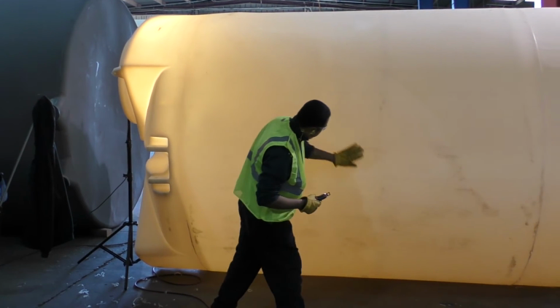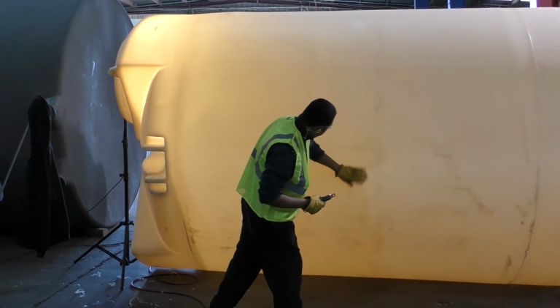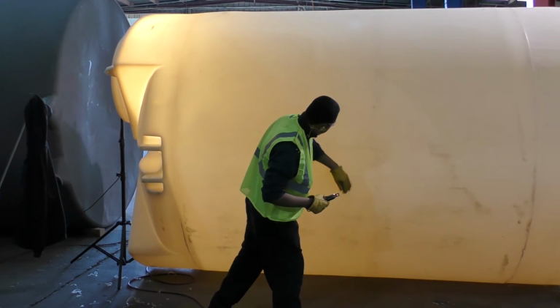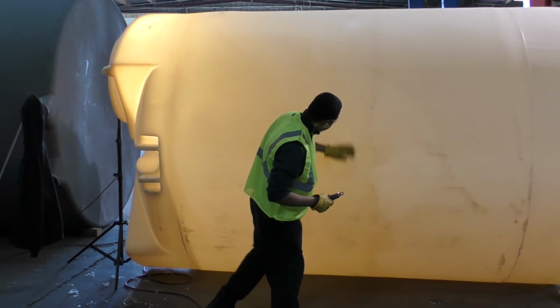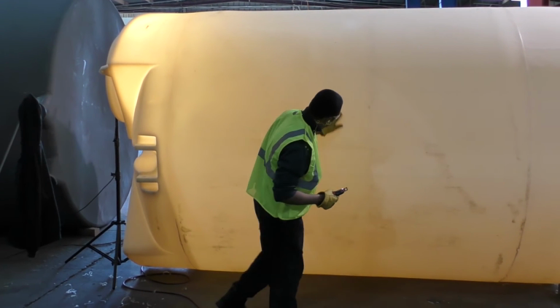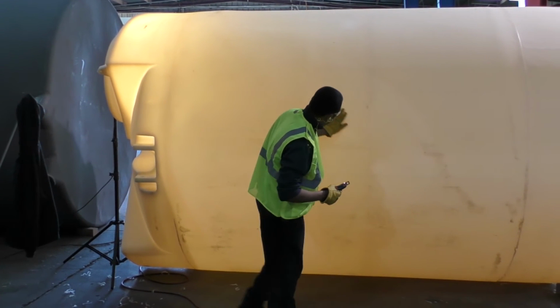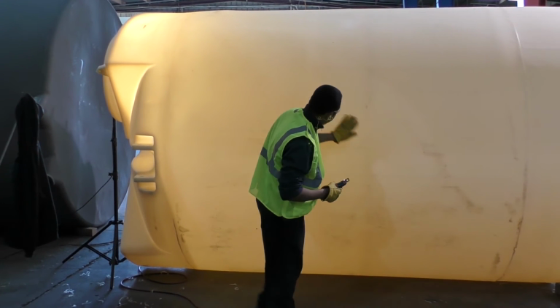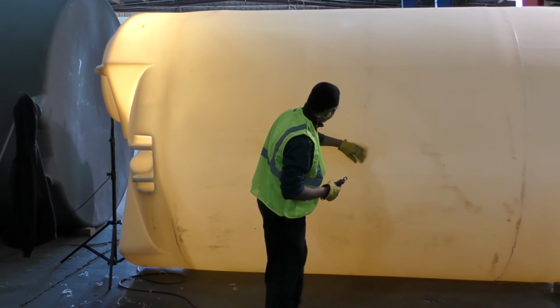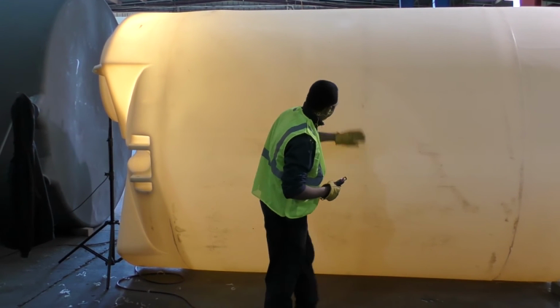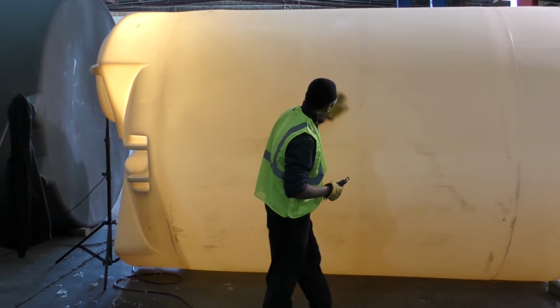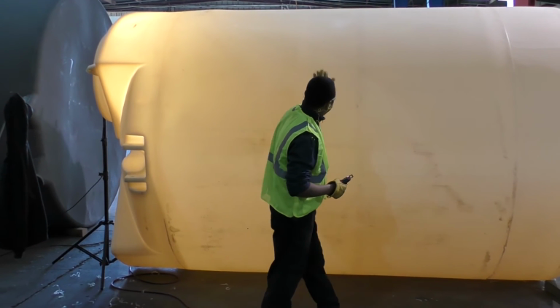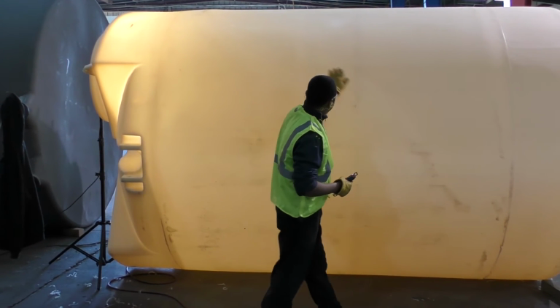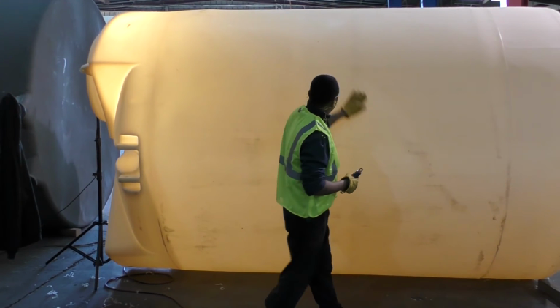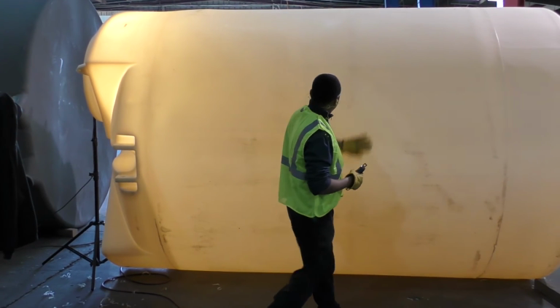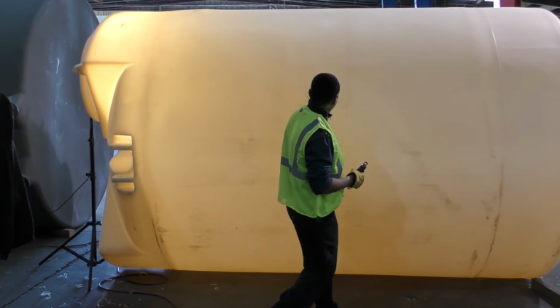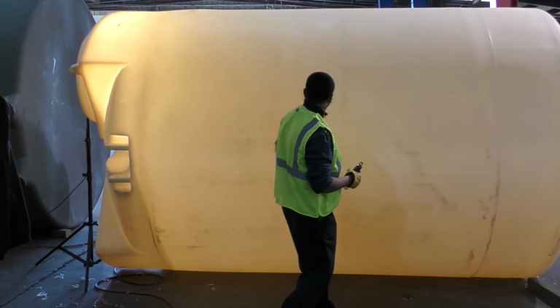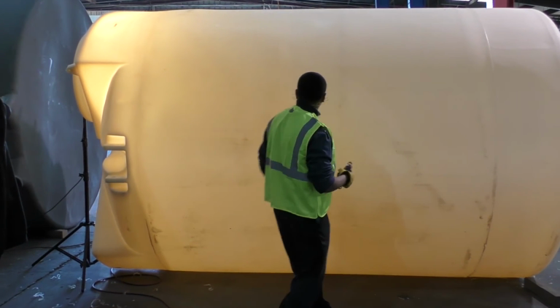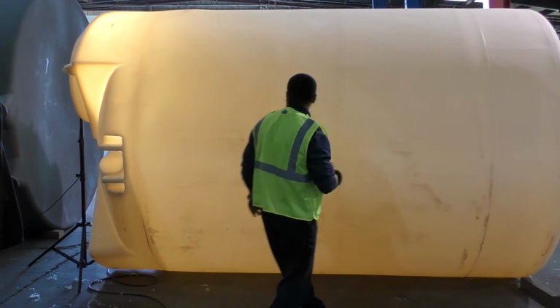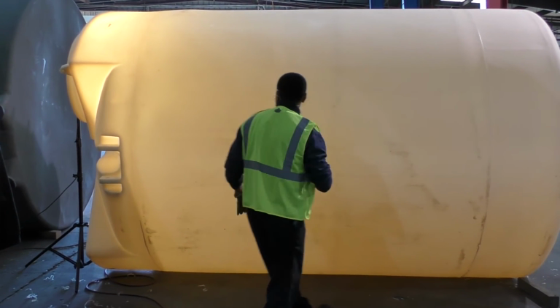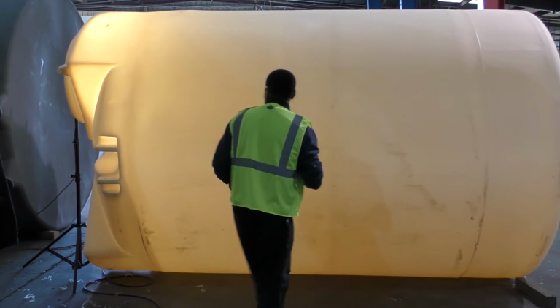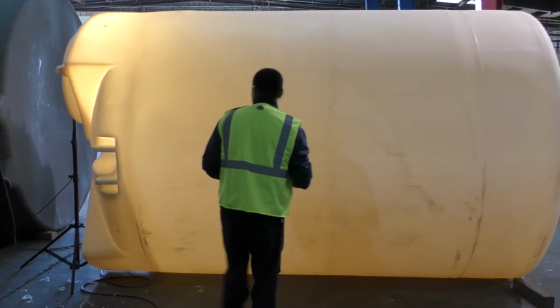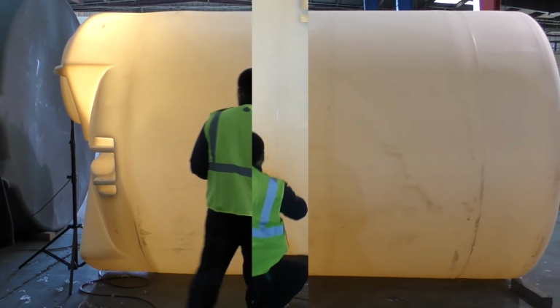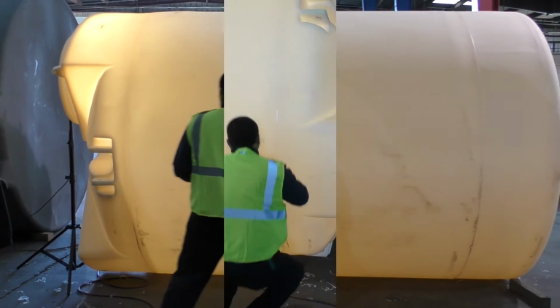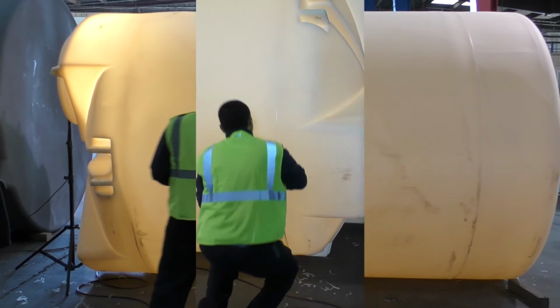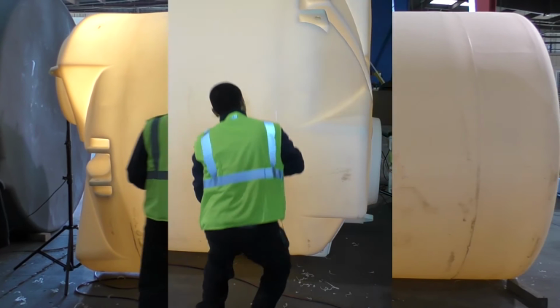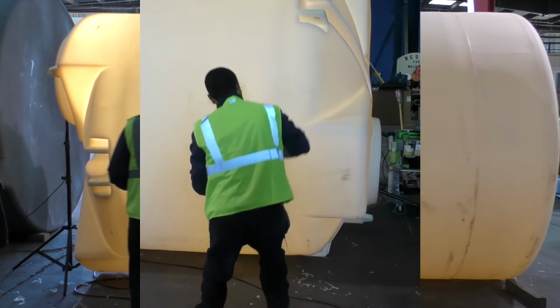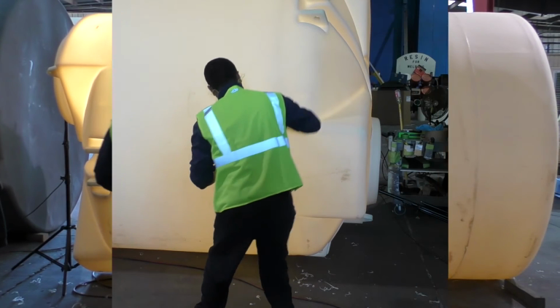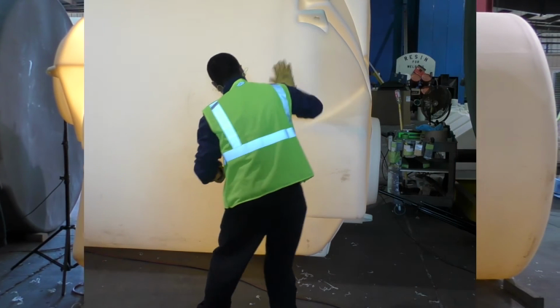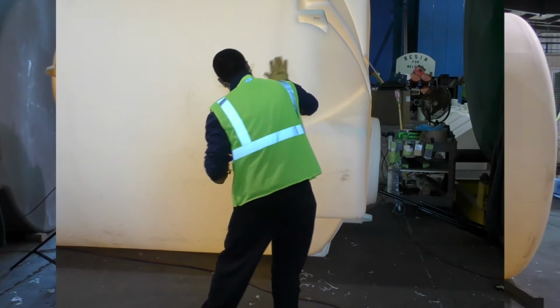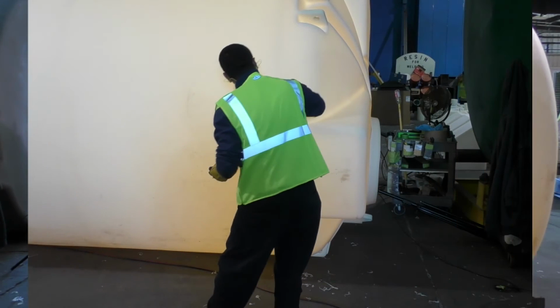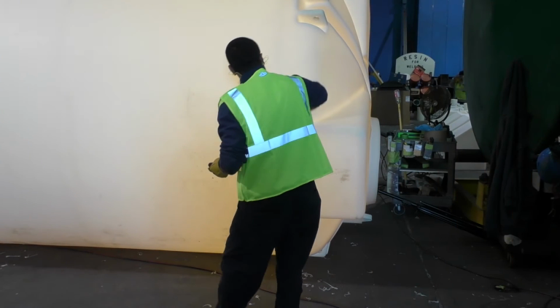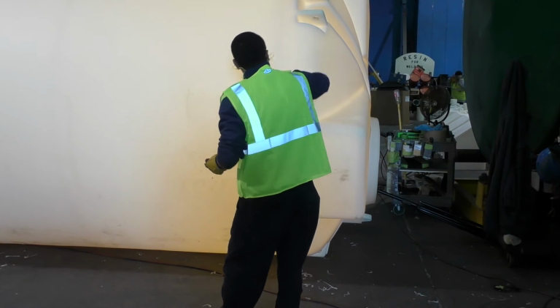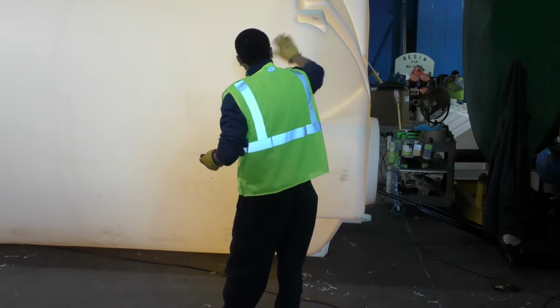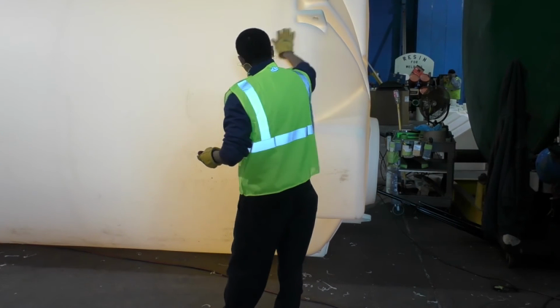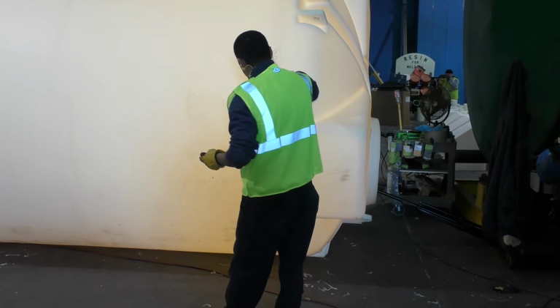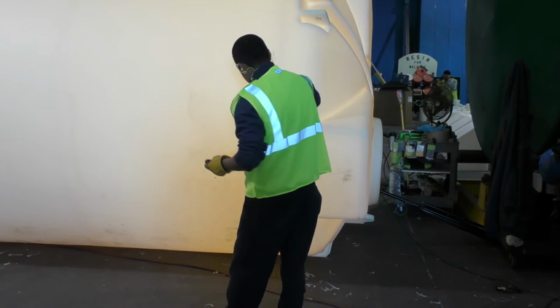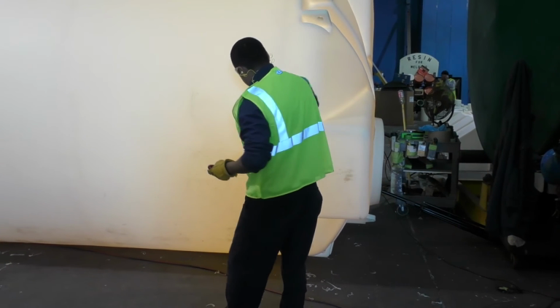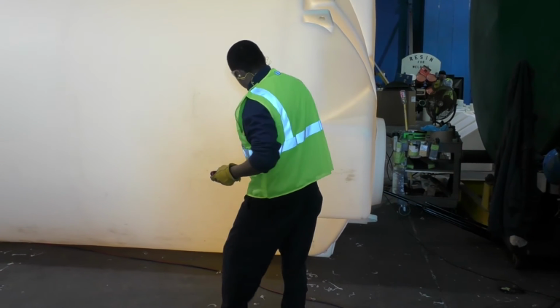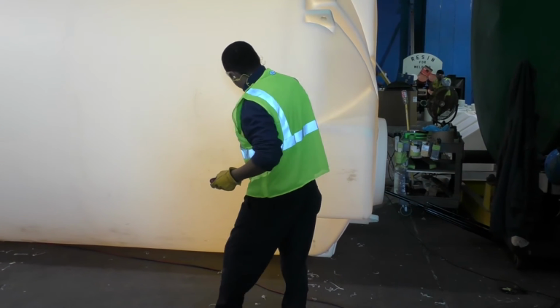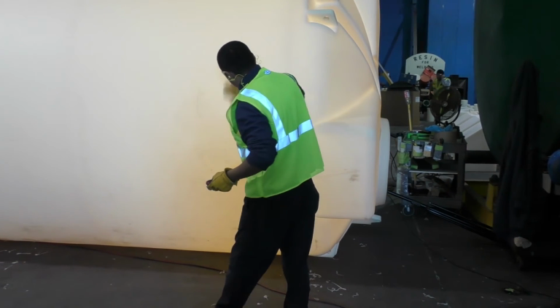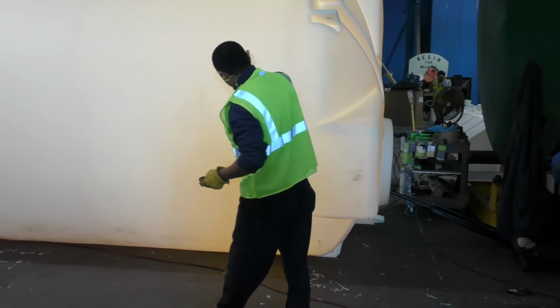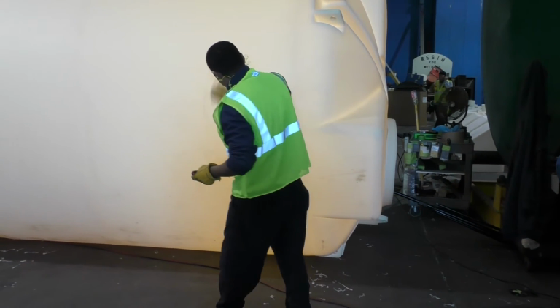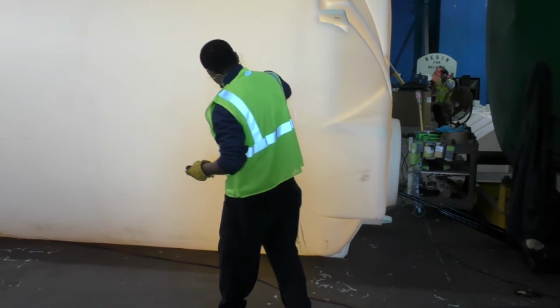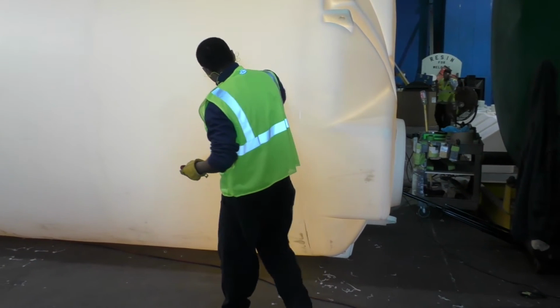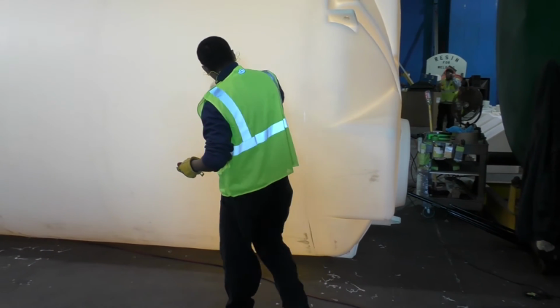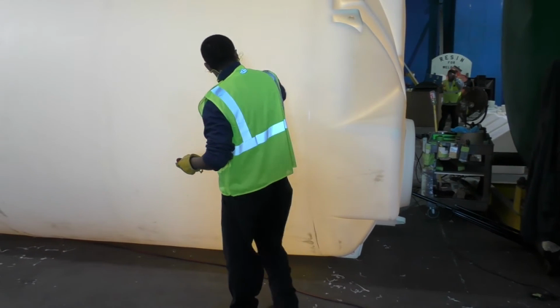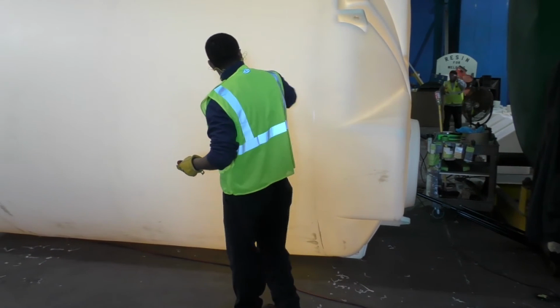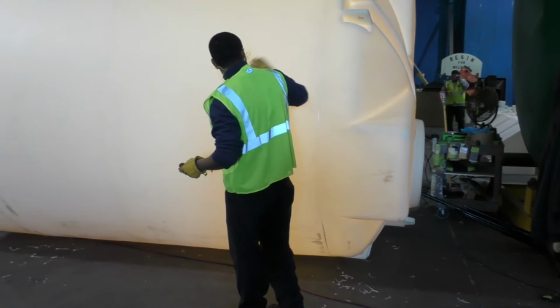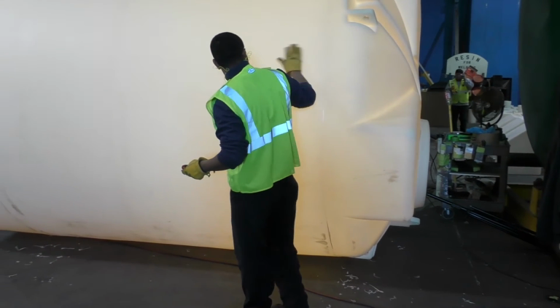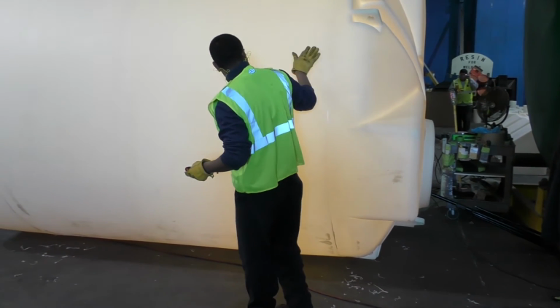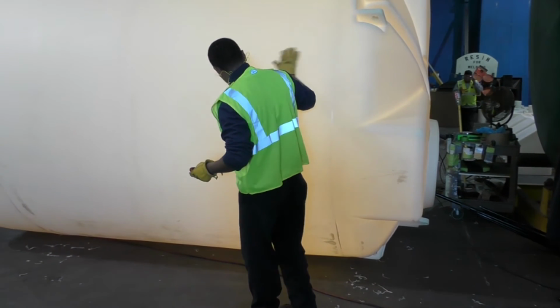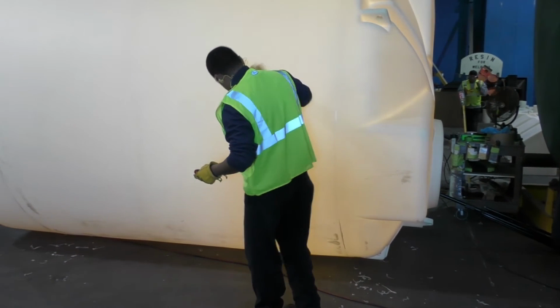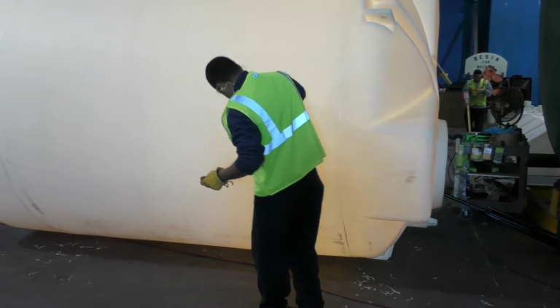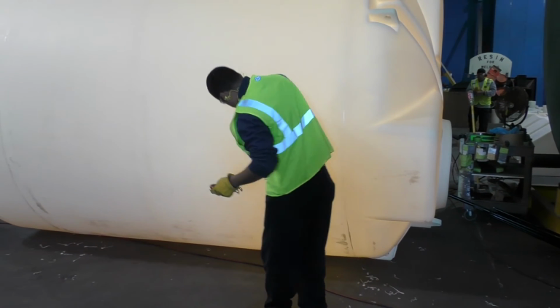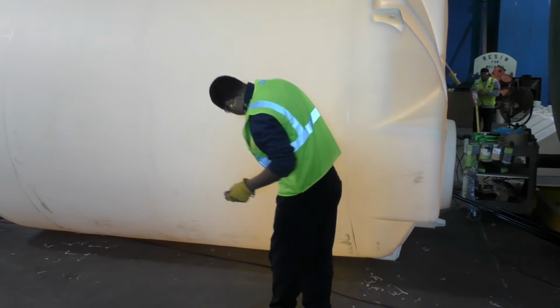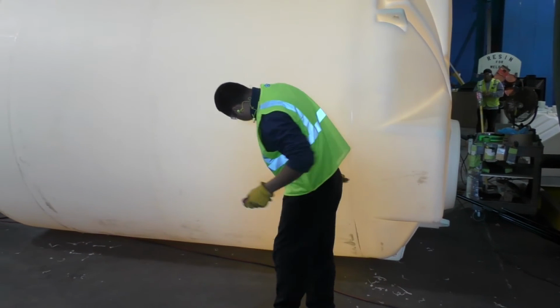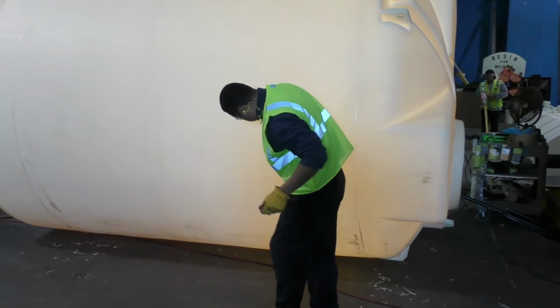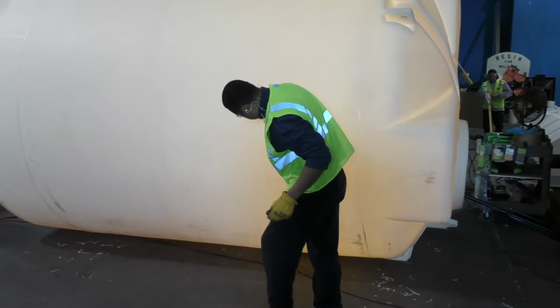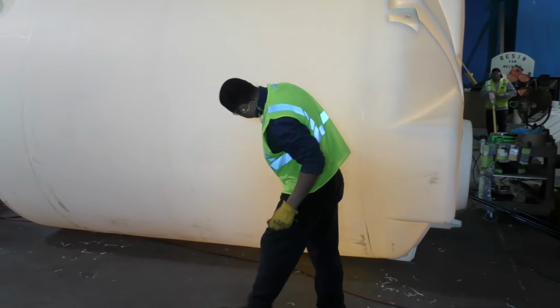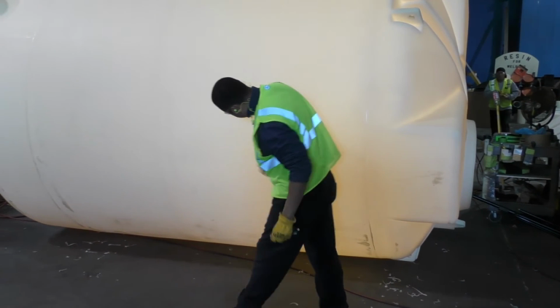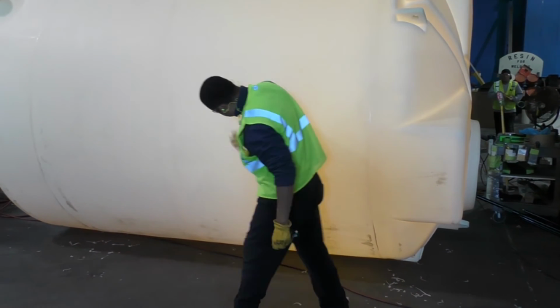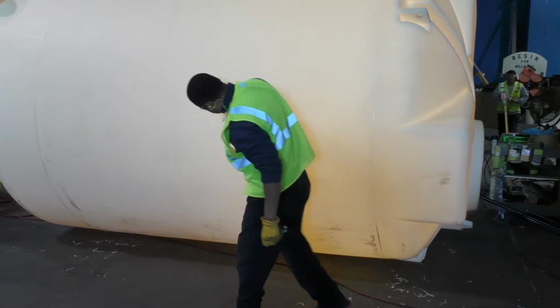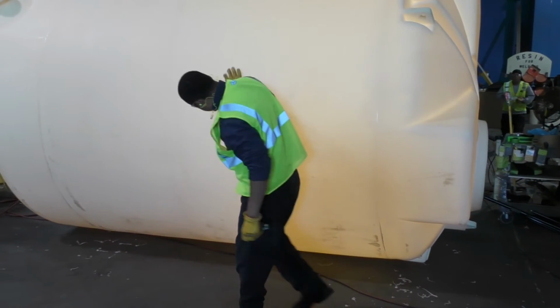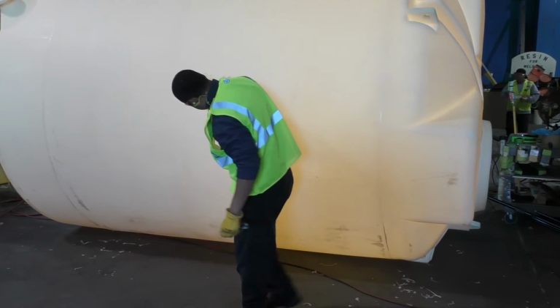We visually inspect every tank for defects or imperfections right after they are molded to ensure the tank meets our rigorous quality standards.